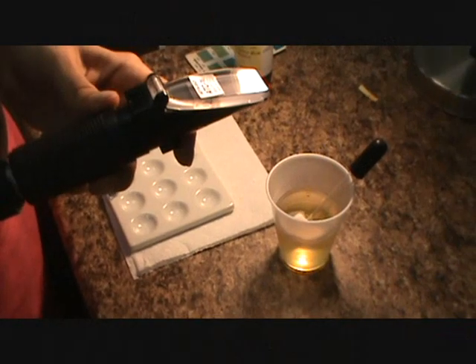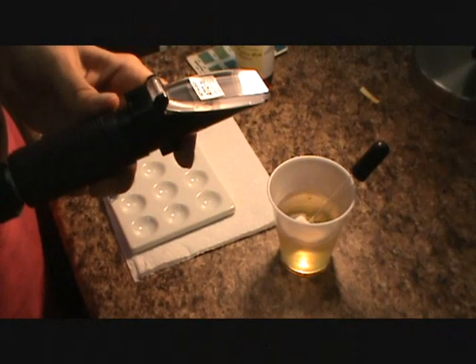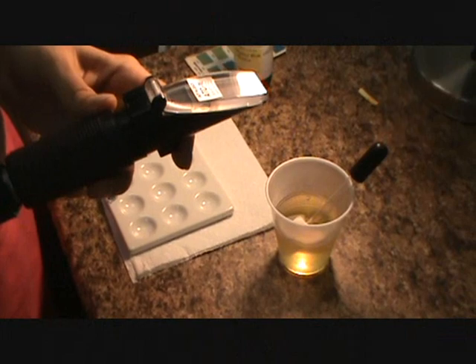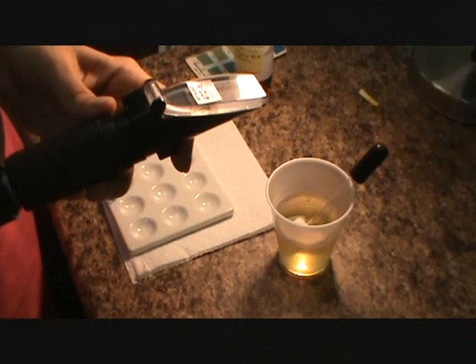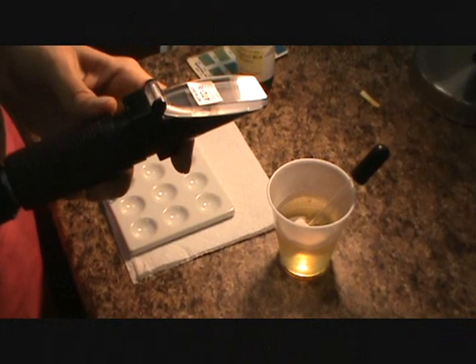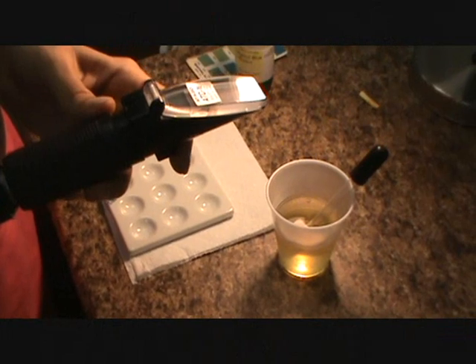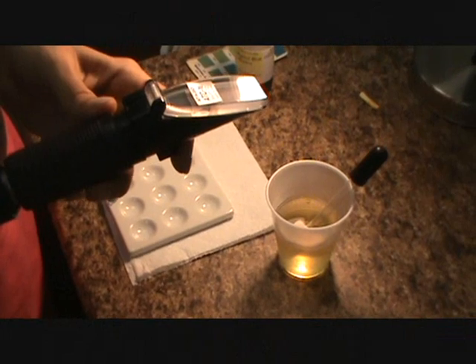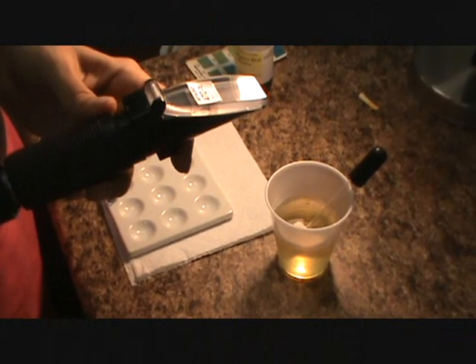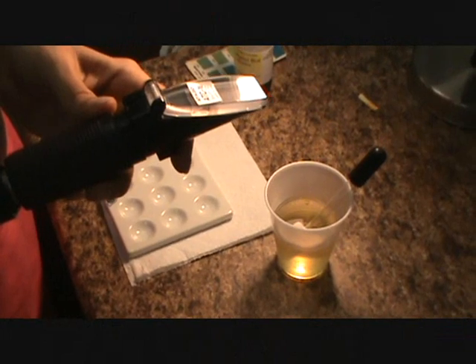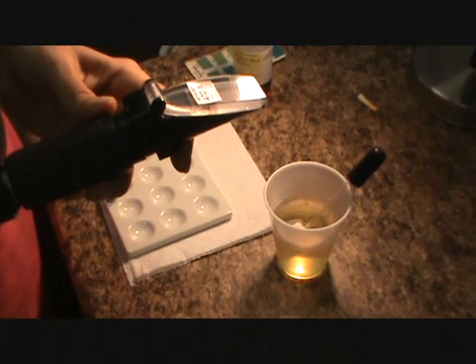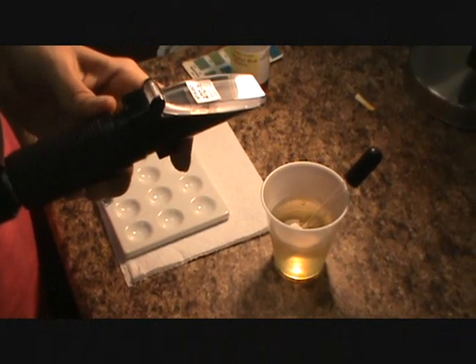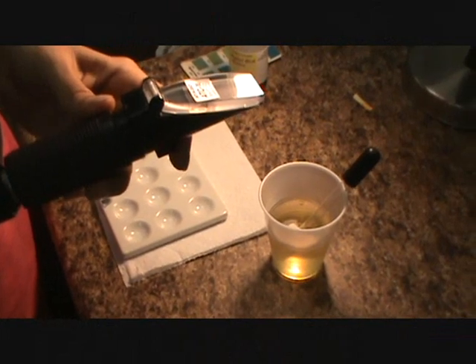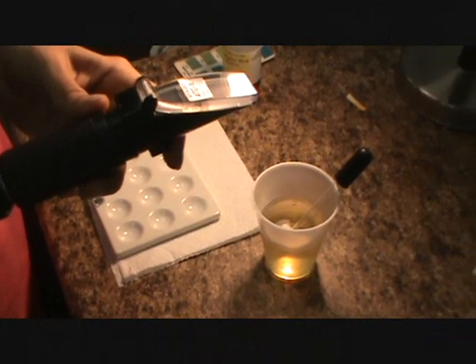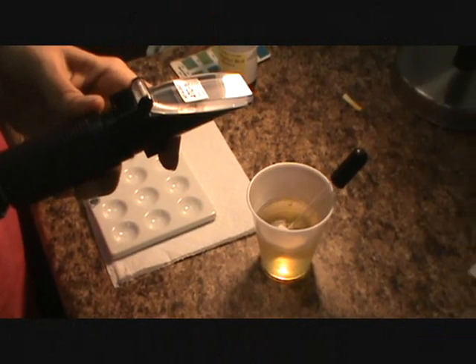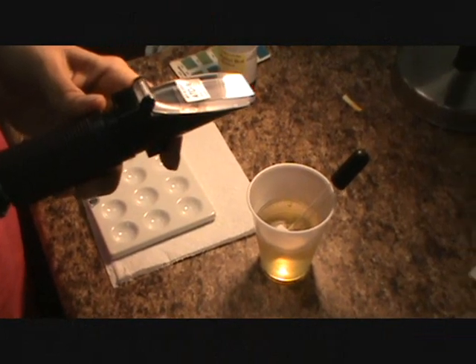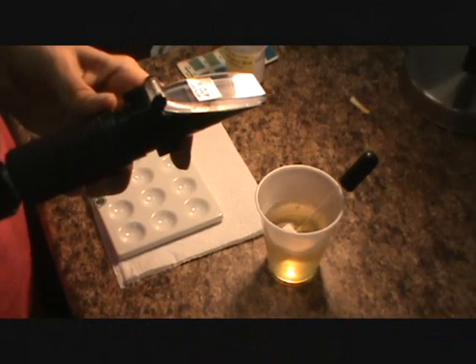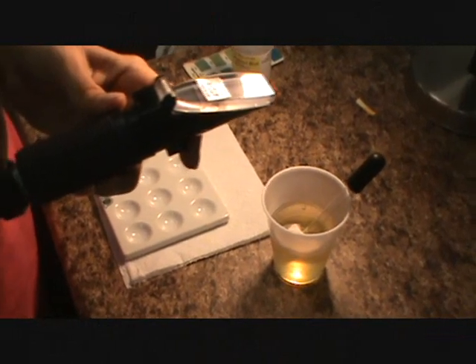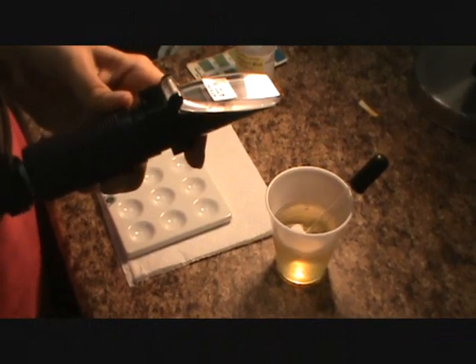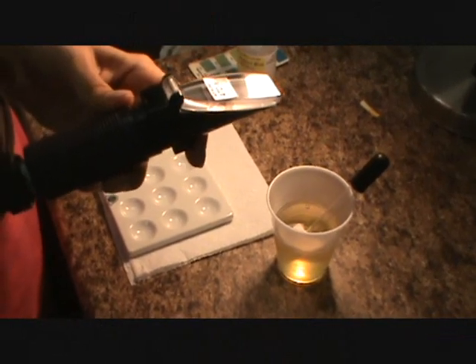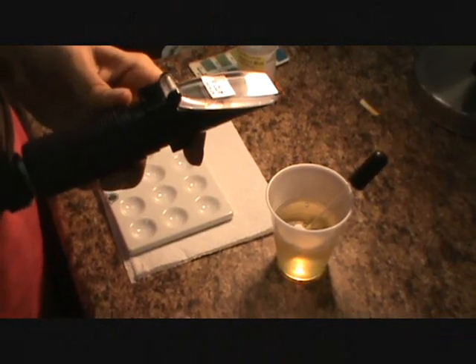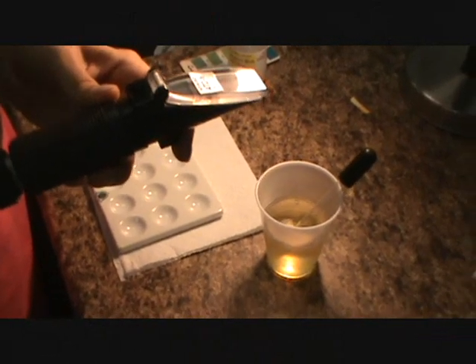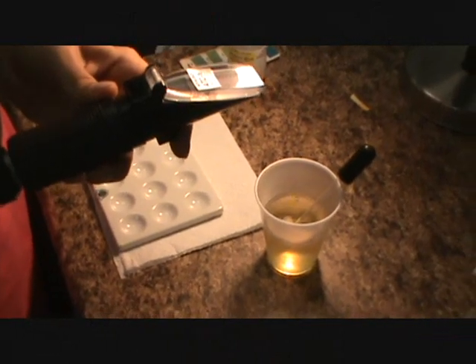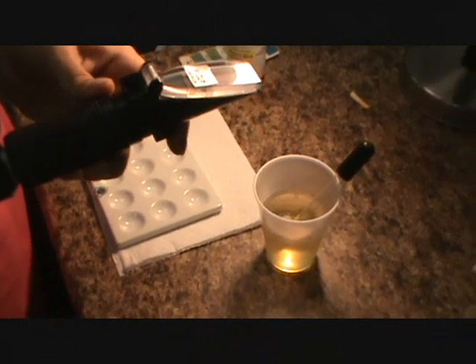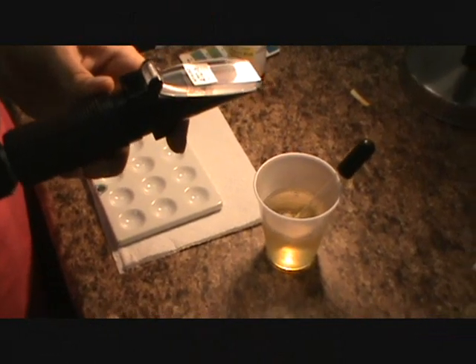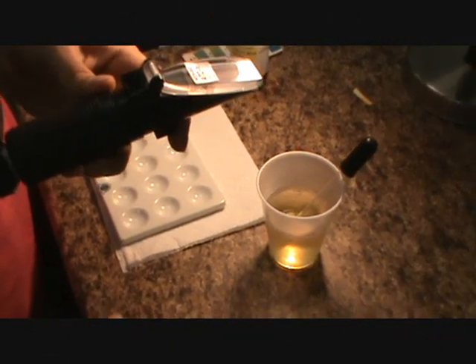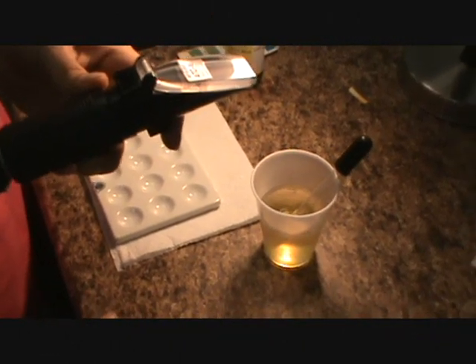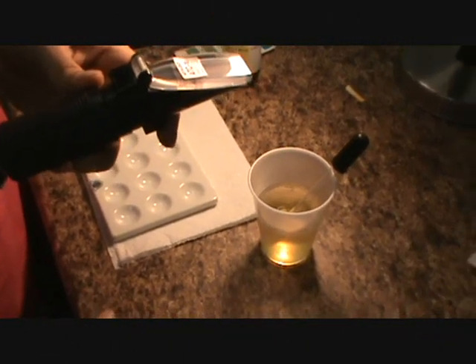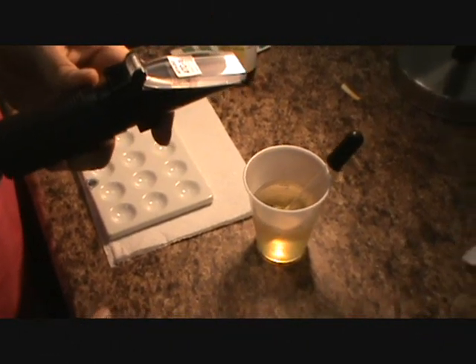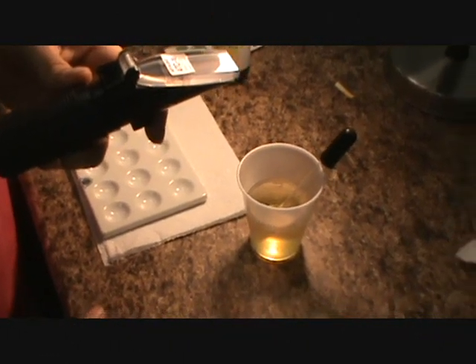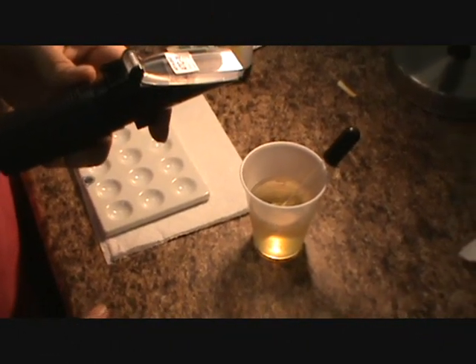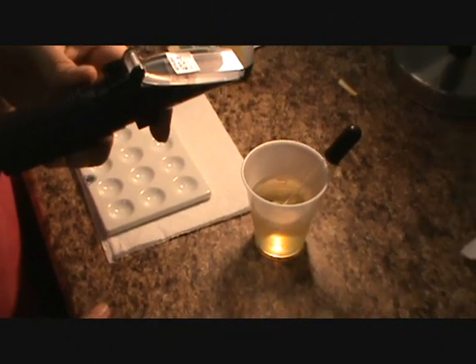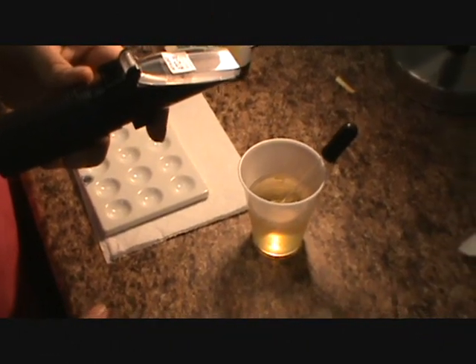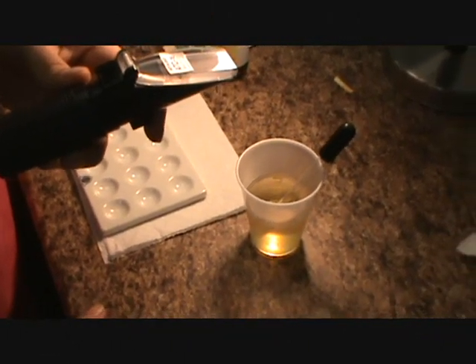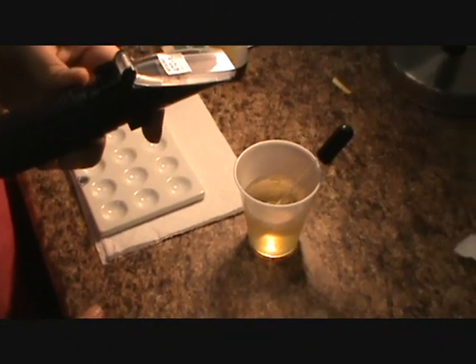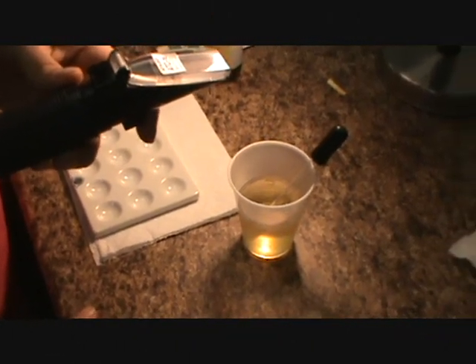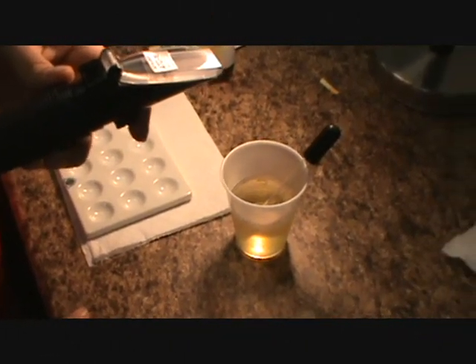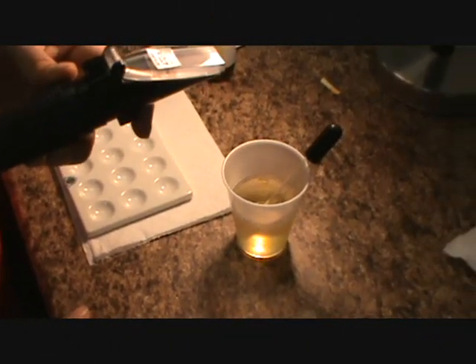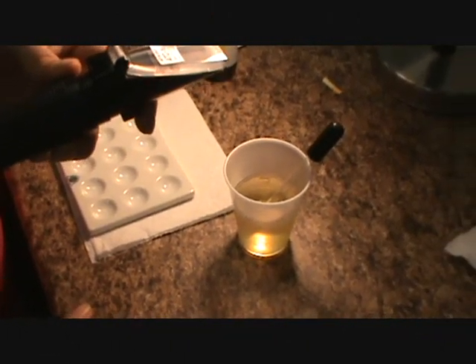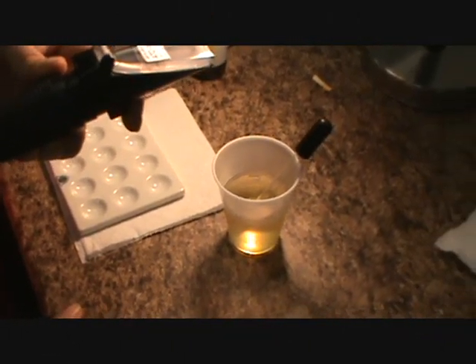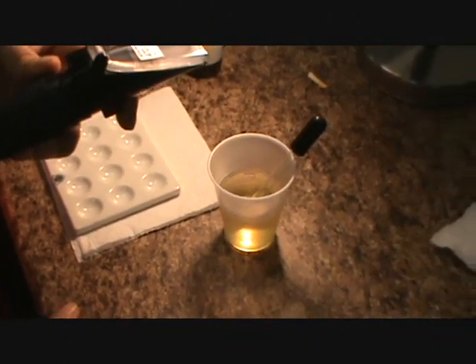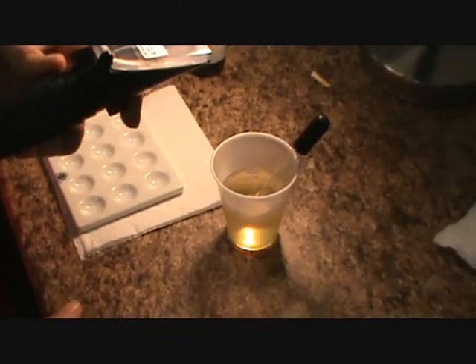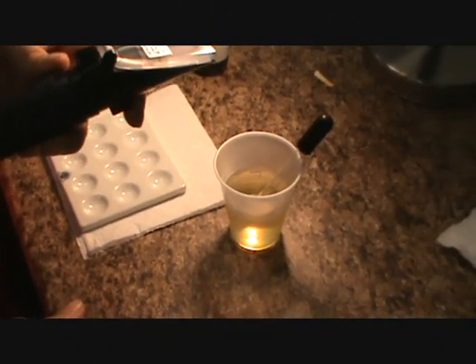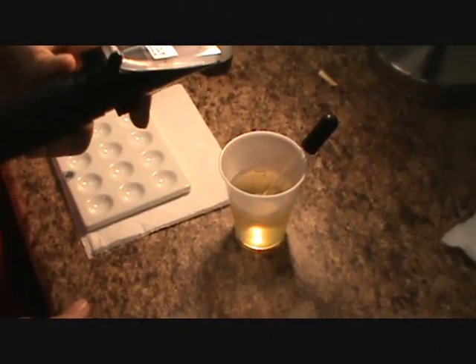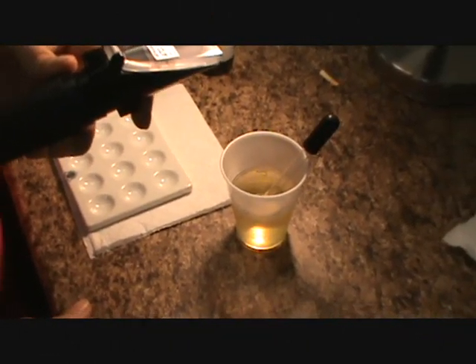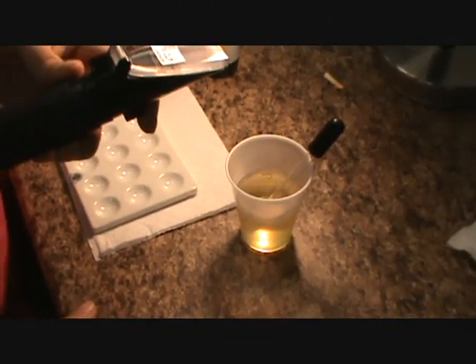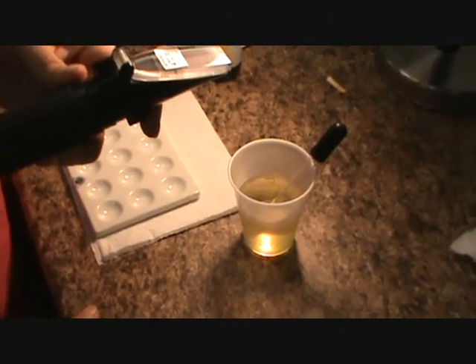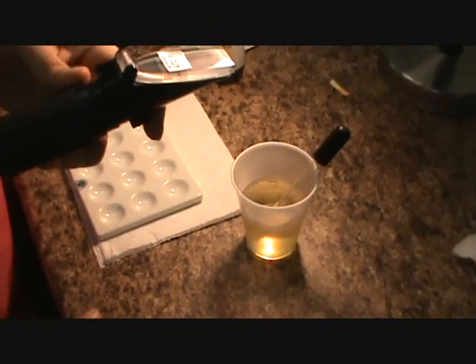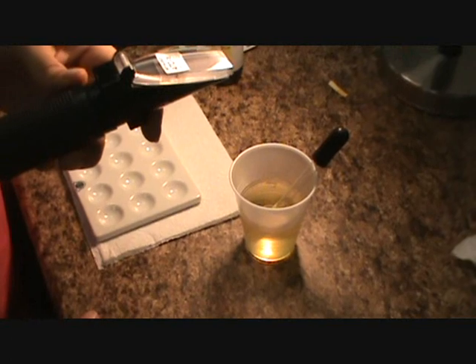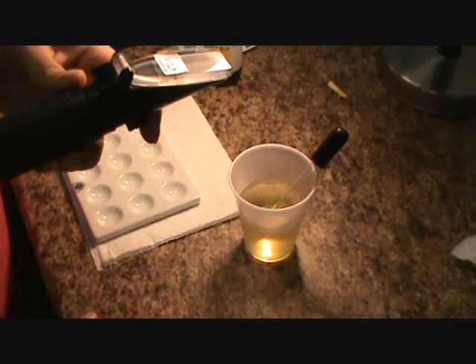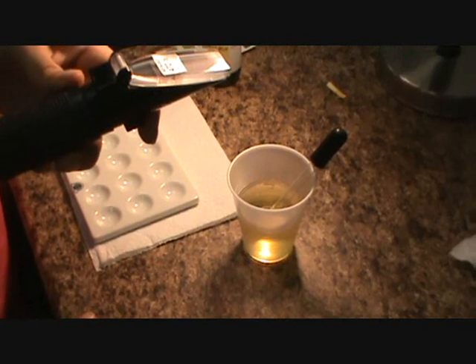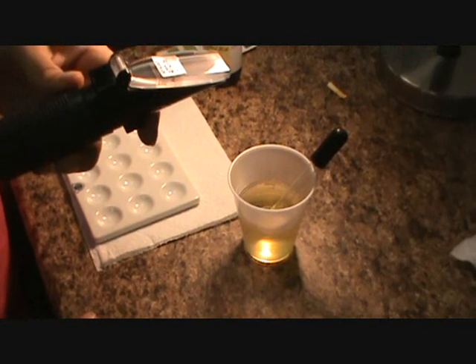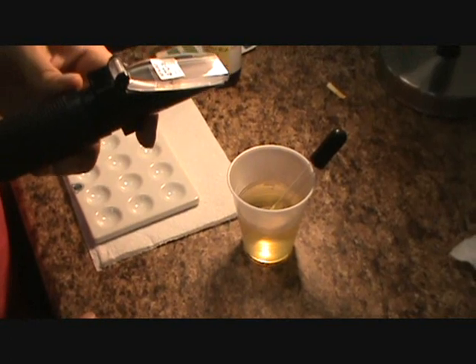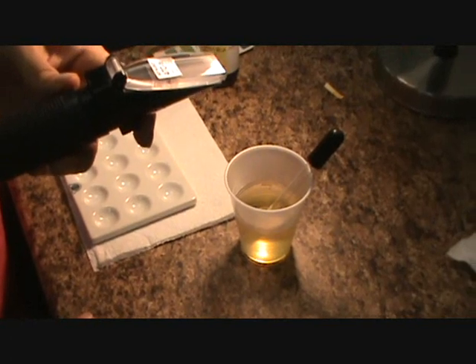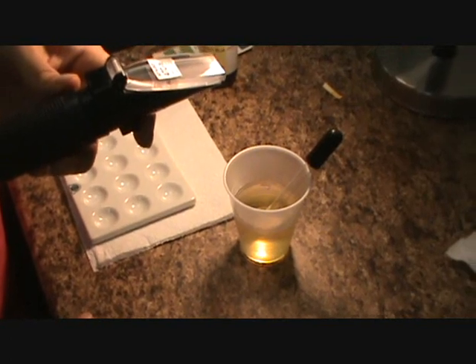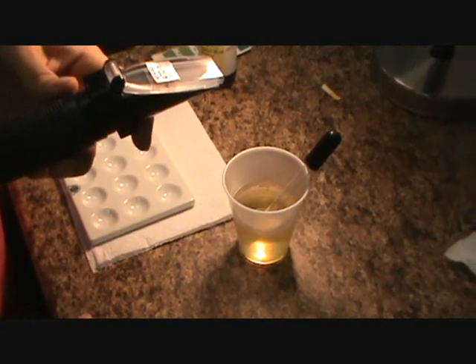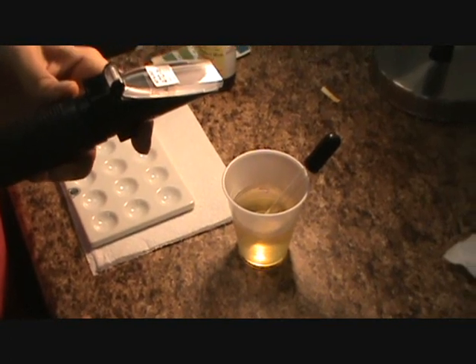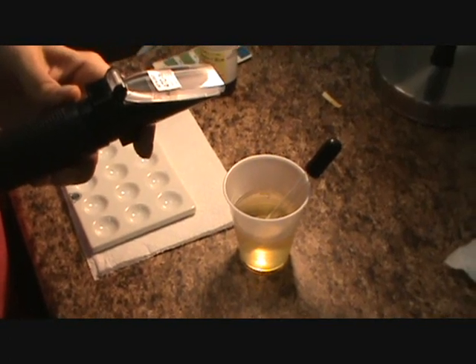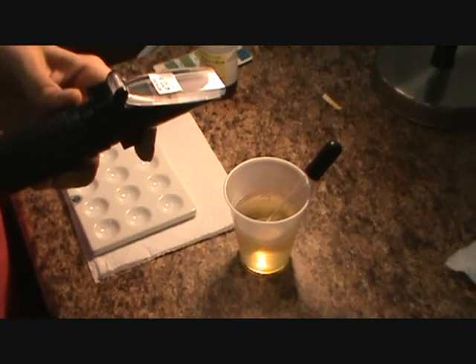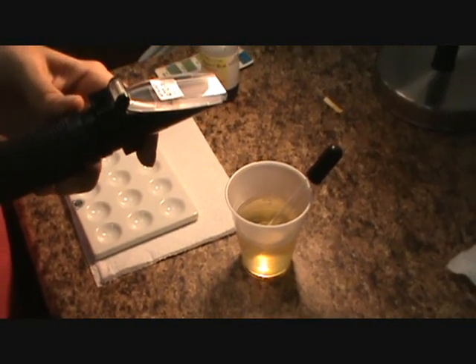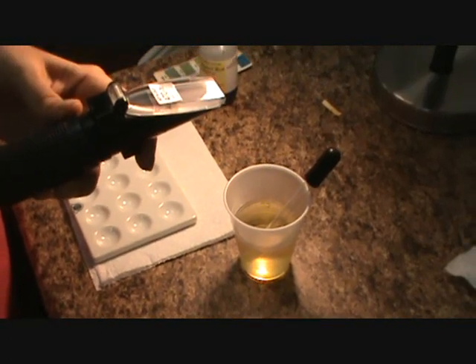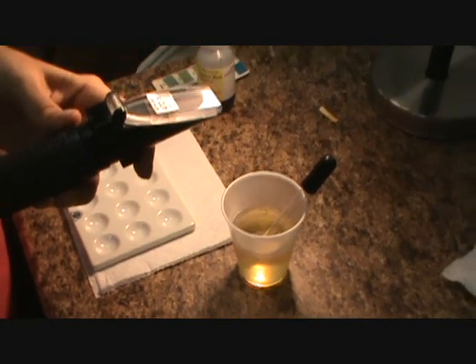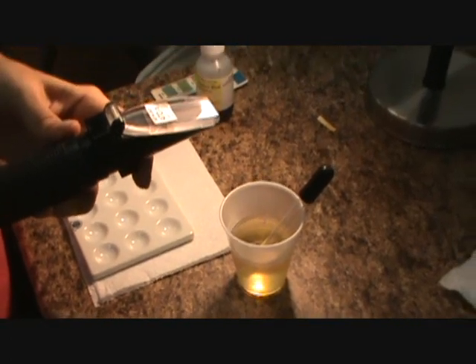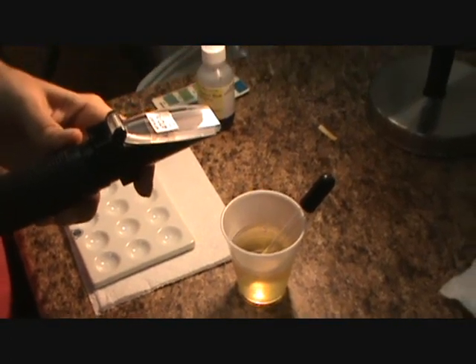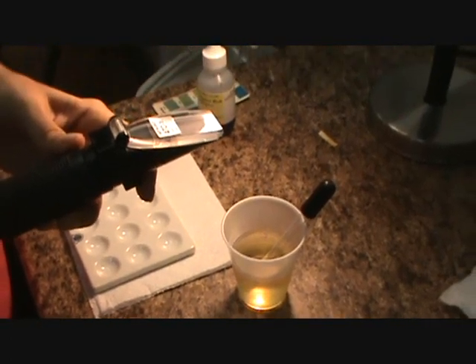Hi, this is Matt Stone of 180 Degree Health, just going over some of these tests and how you do this RBTI testing. I've got Pippa Ghalia here with me today.